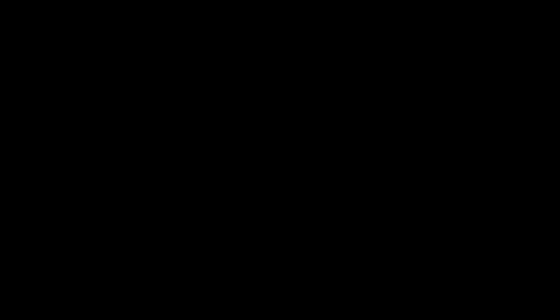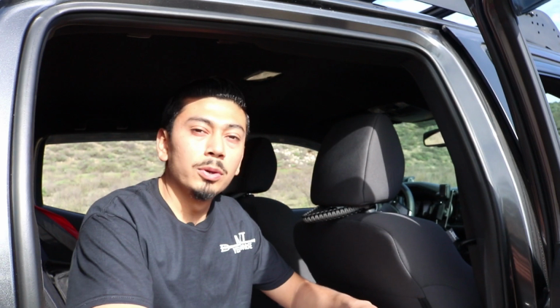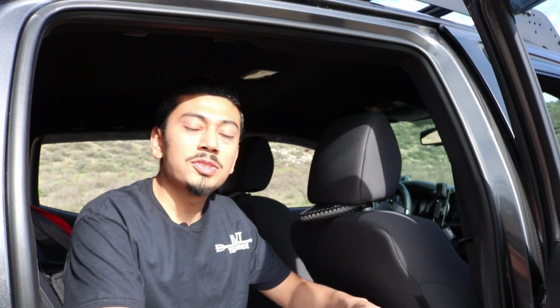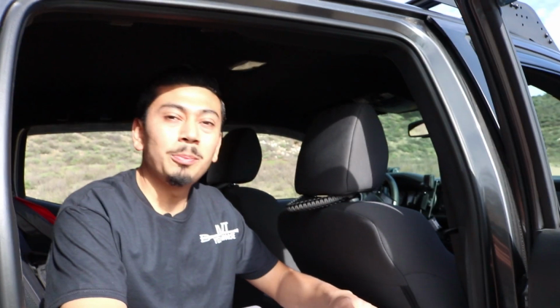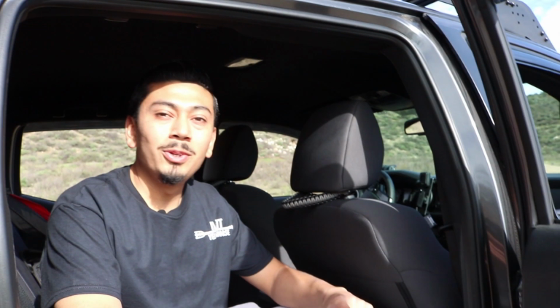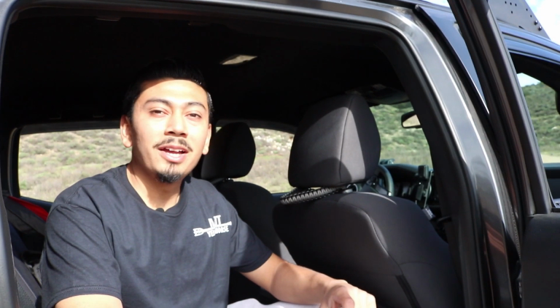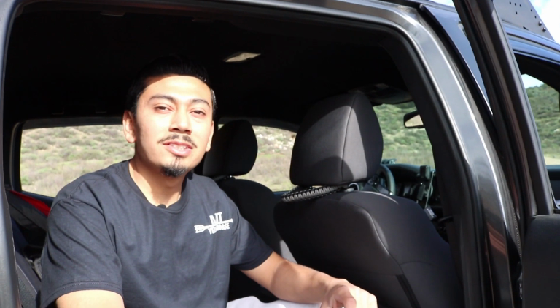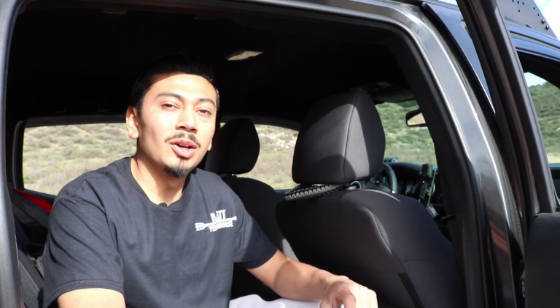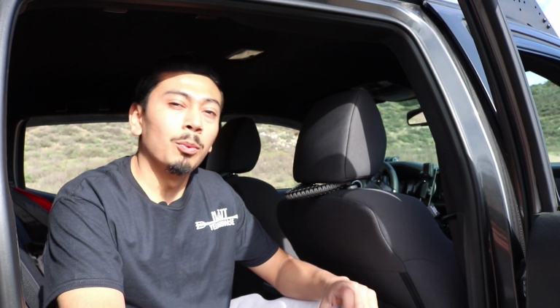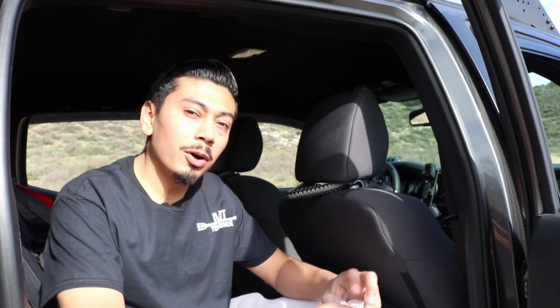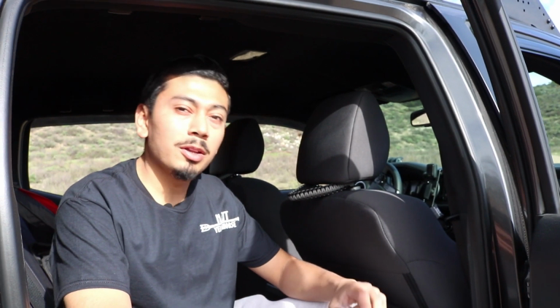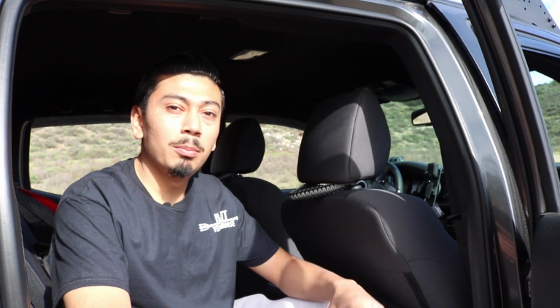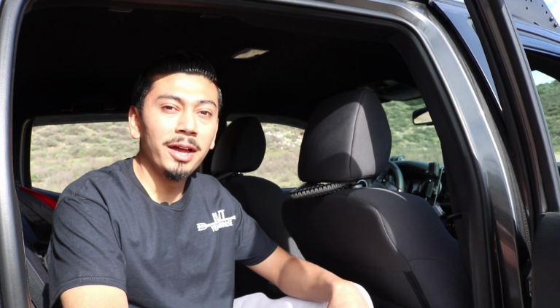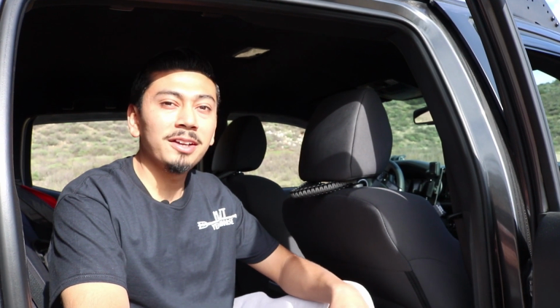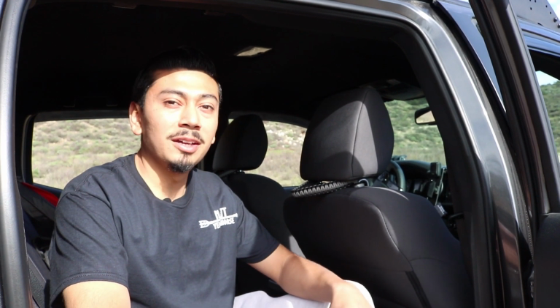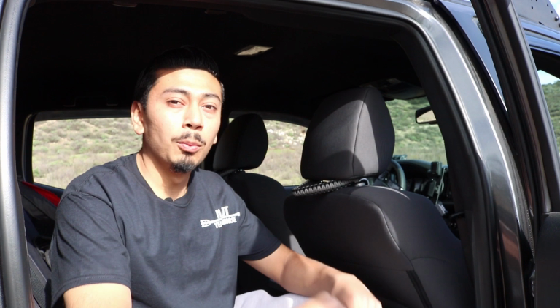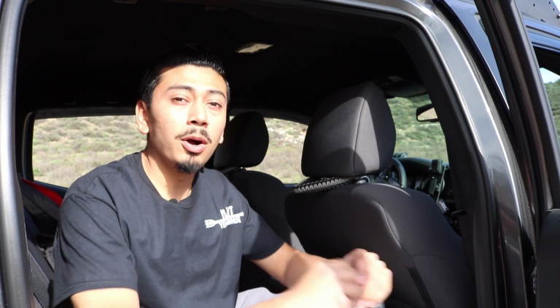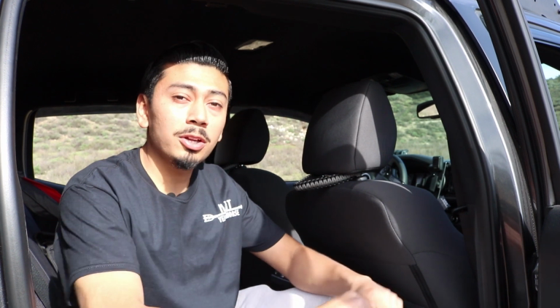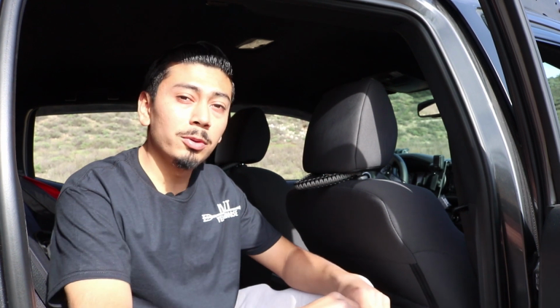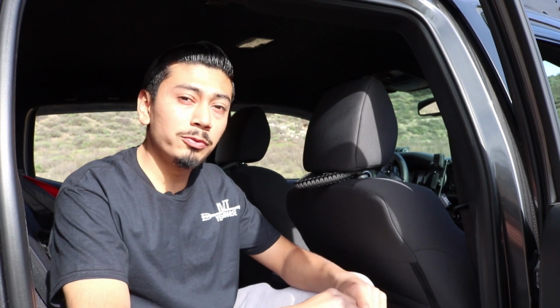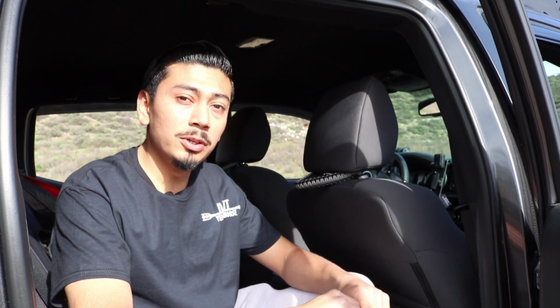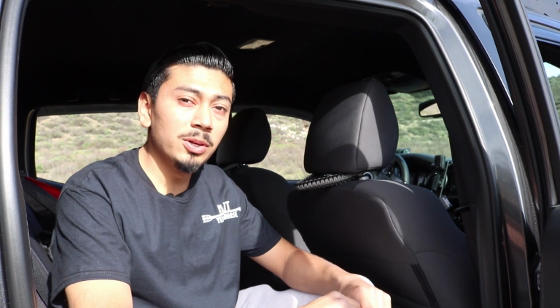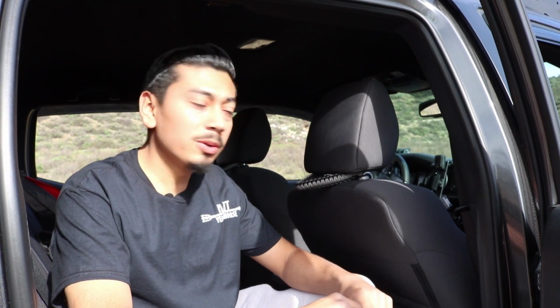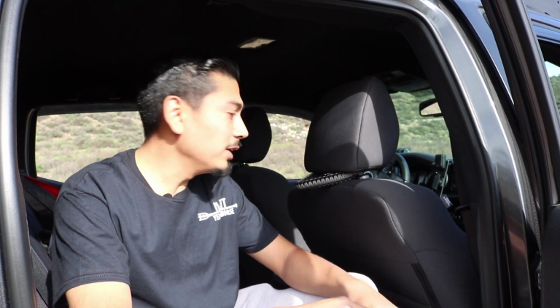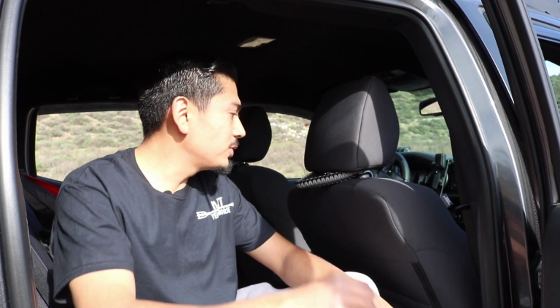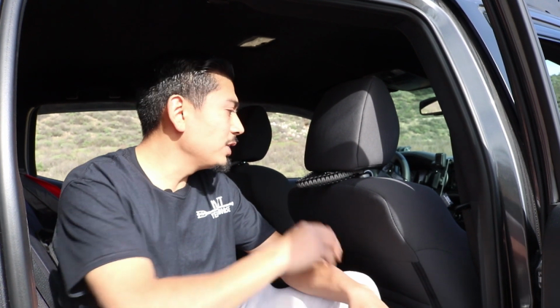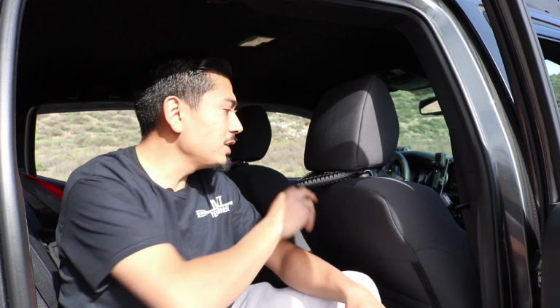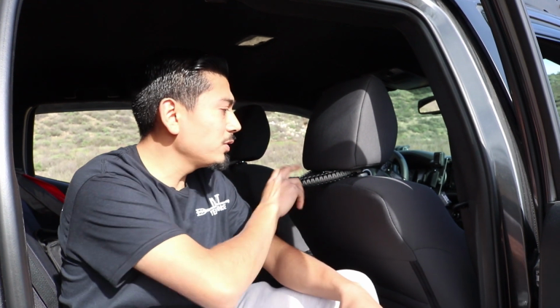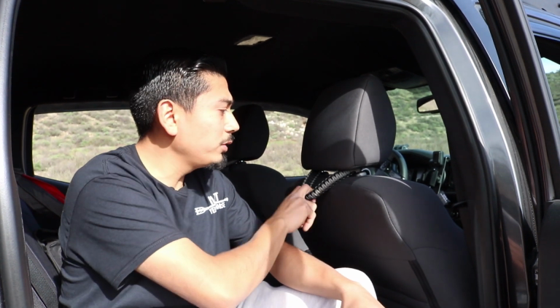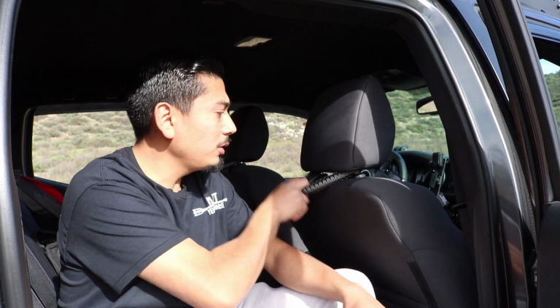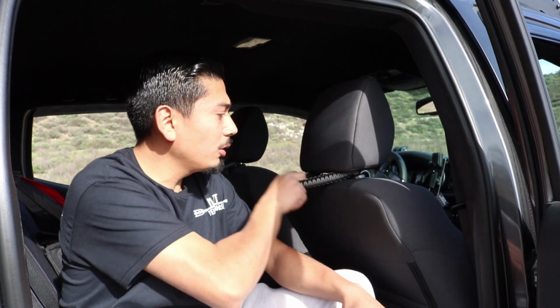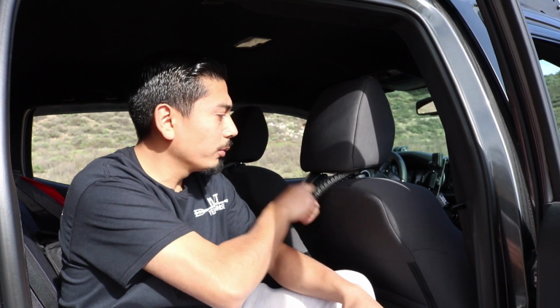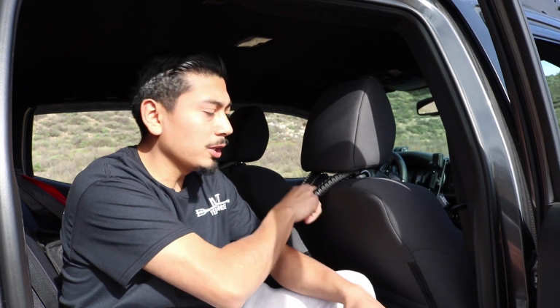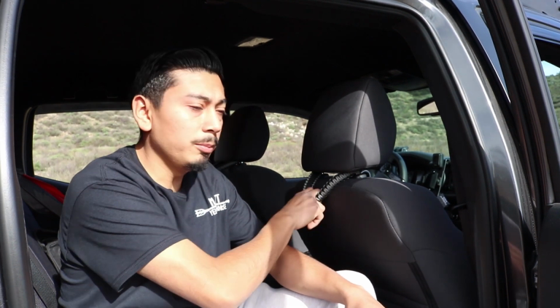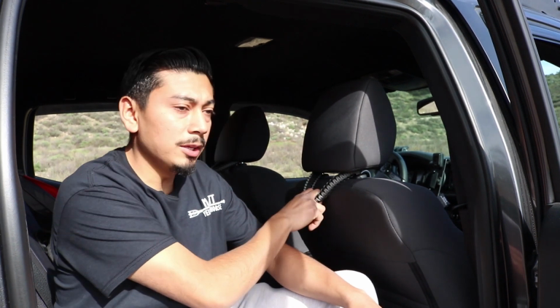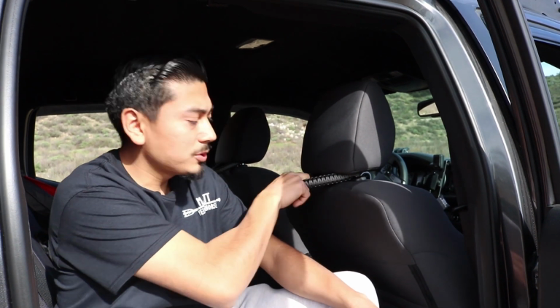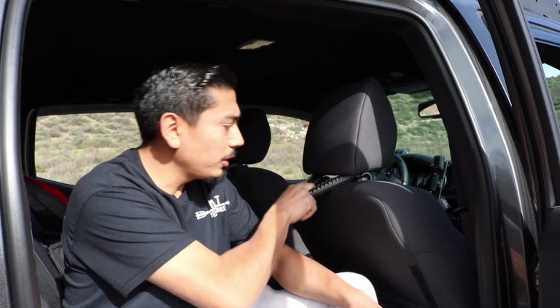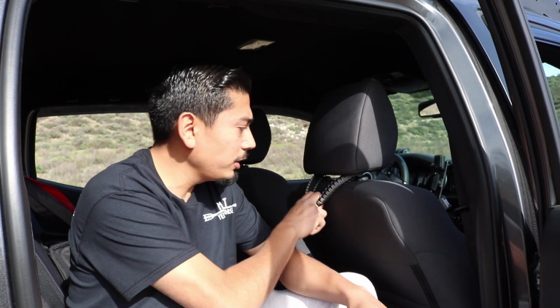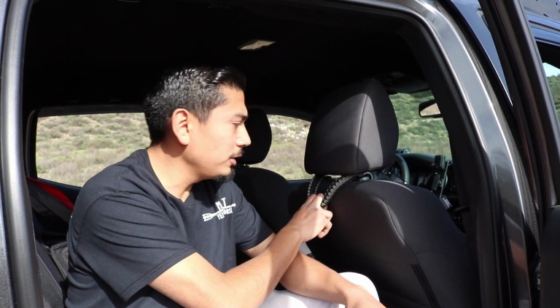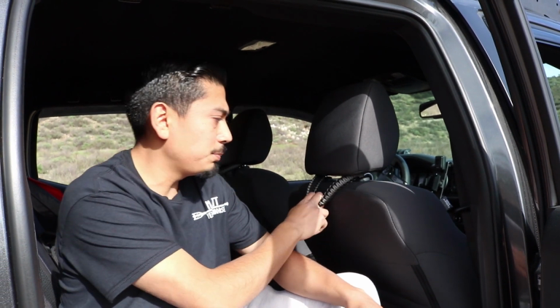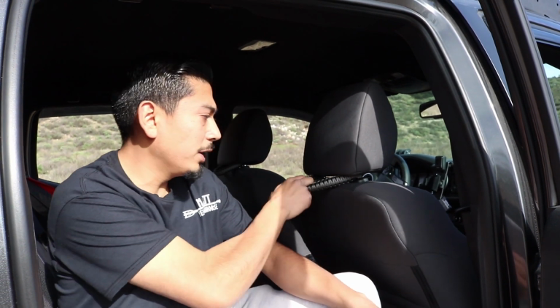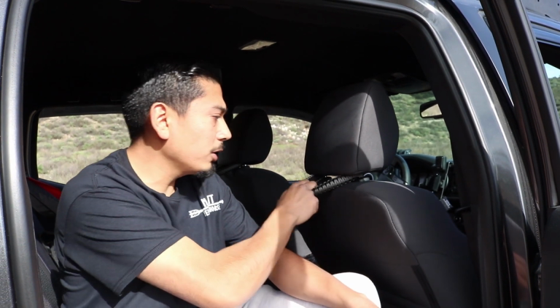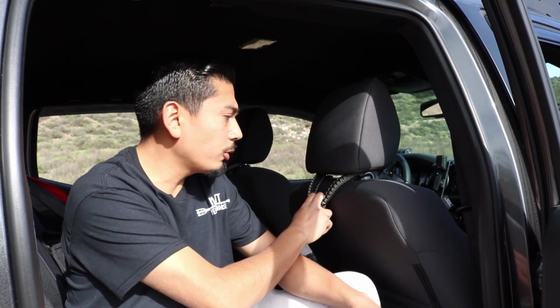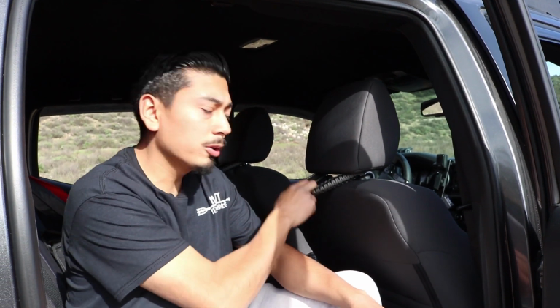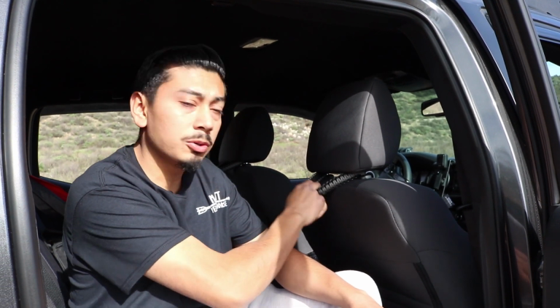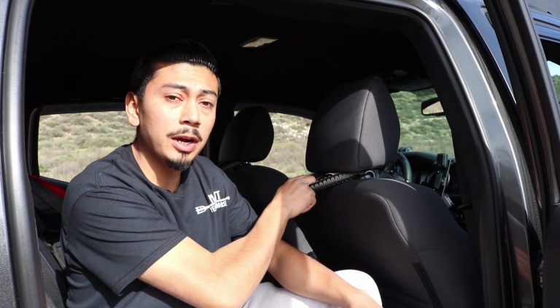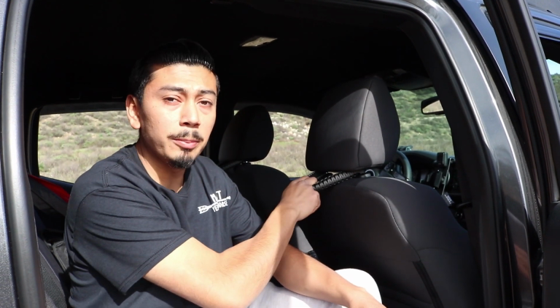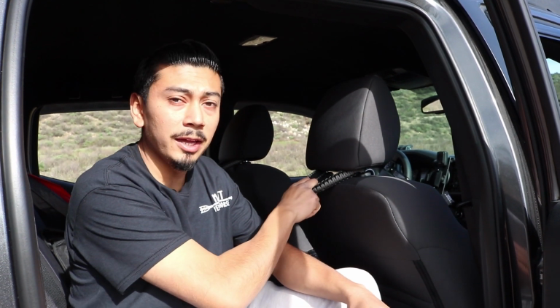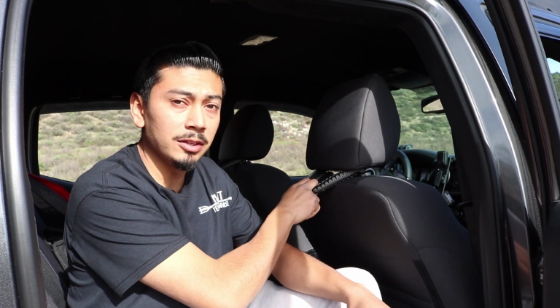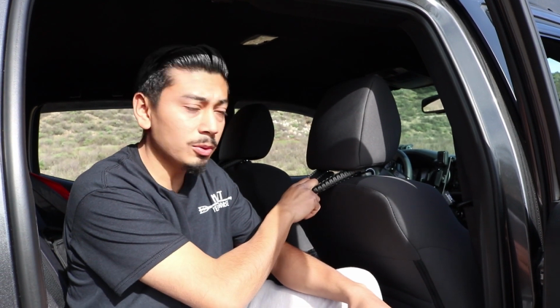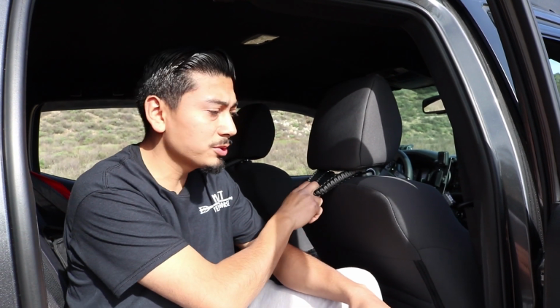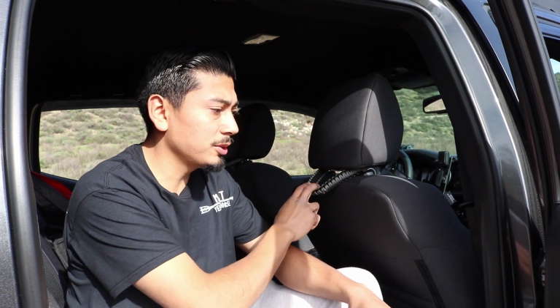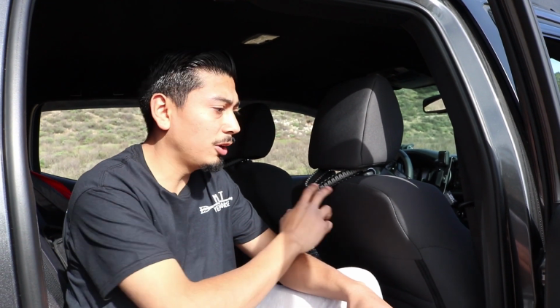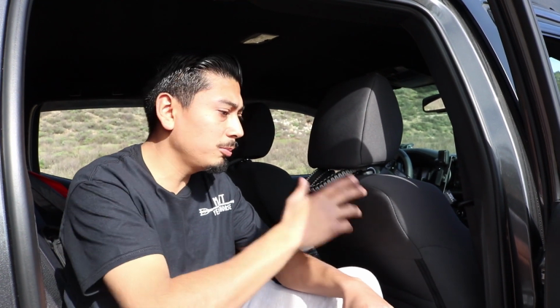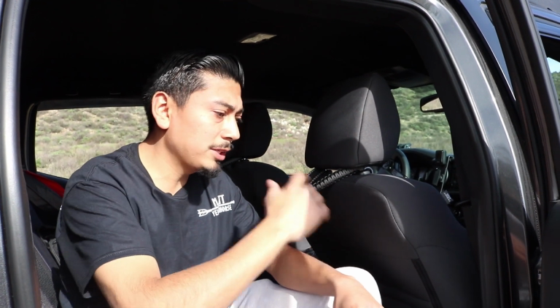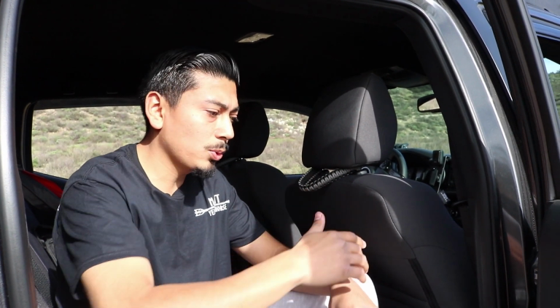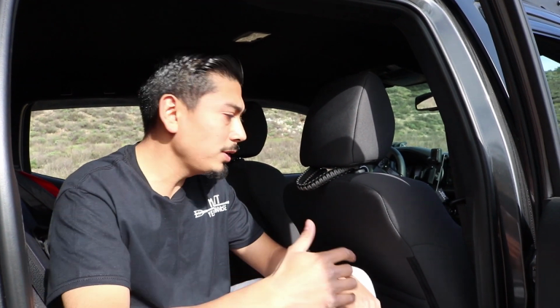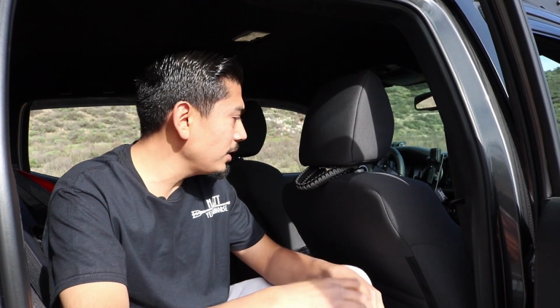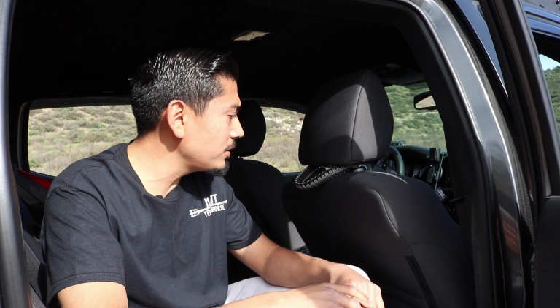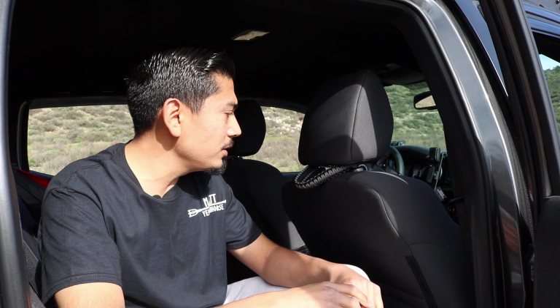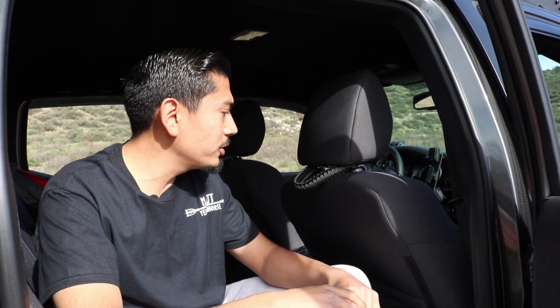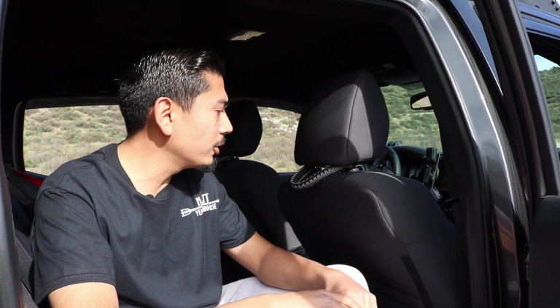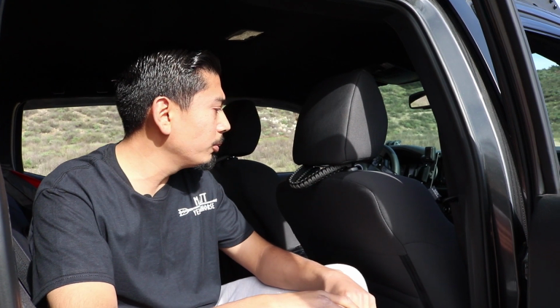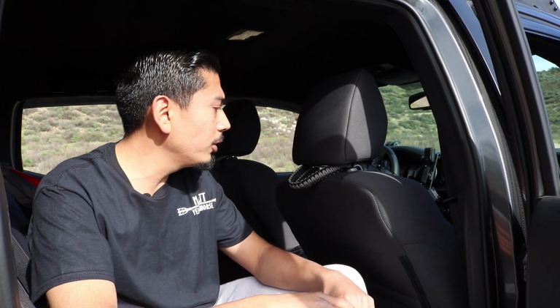What's up, you guys? Welcome back and welcome if you're new. In today's video, we're going to be installing these paracord grab handles on my 2018 Tacoma.